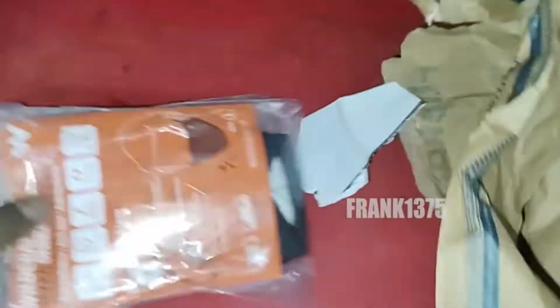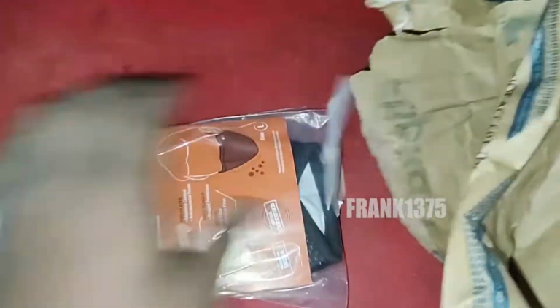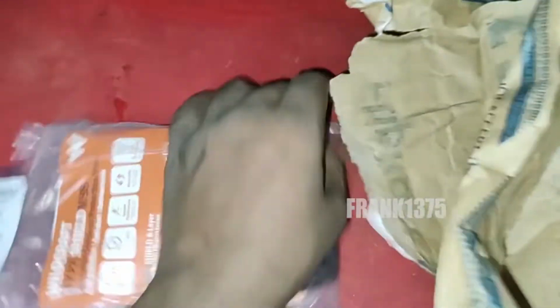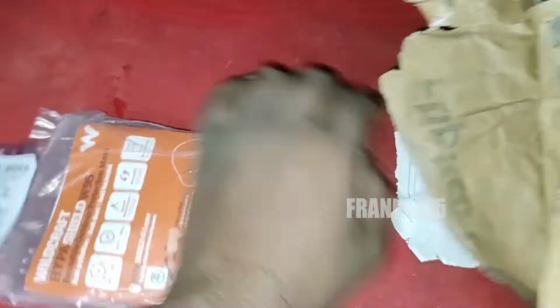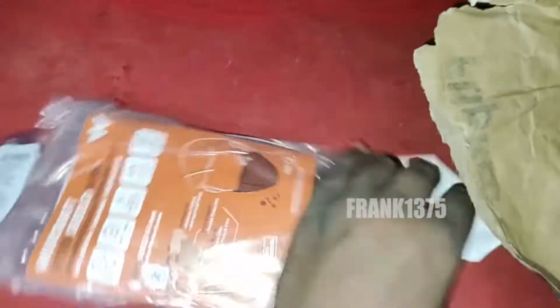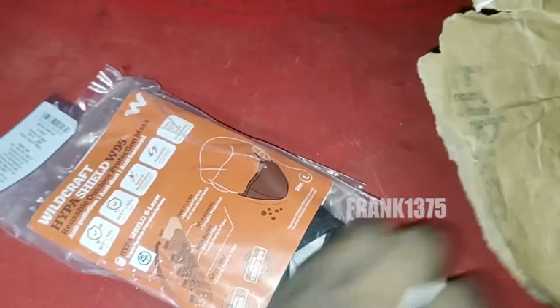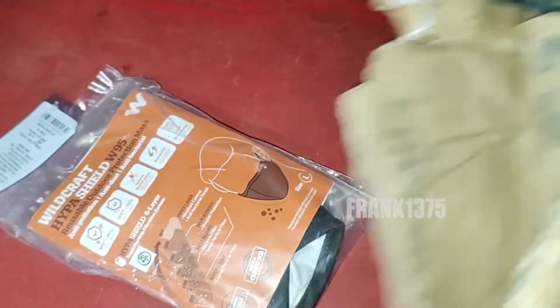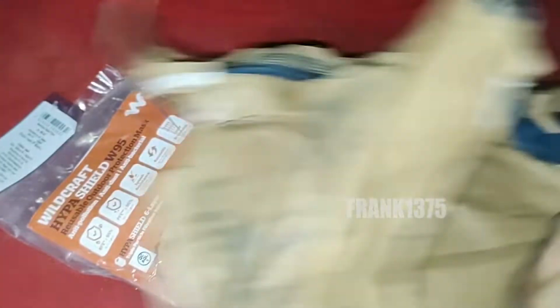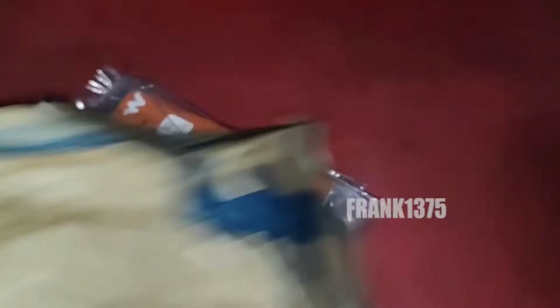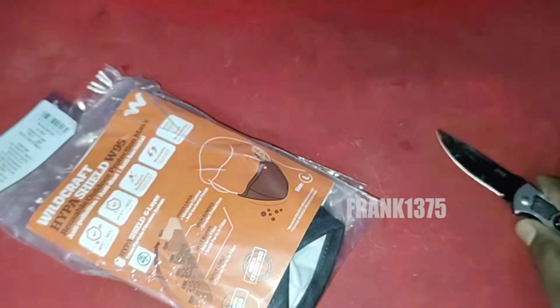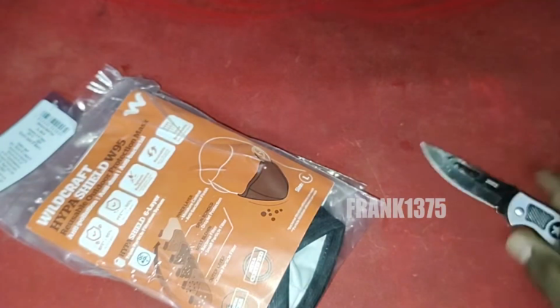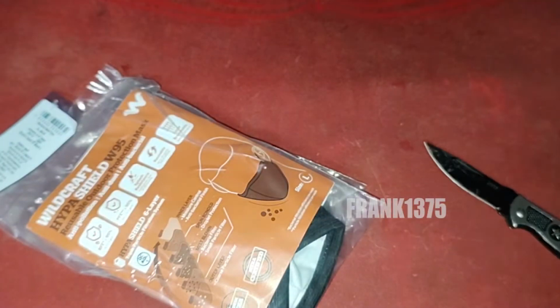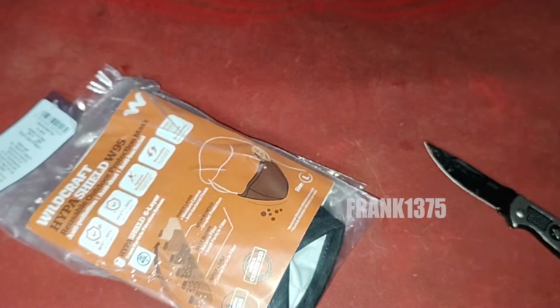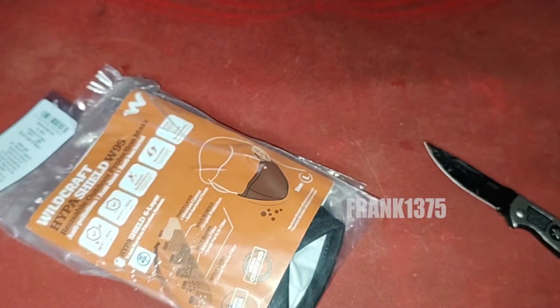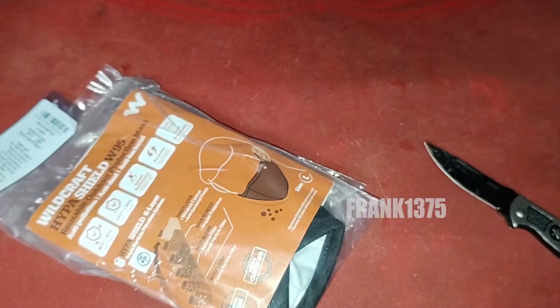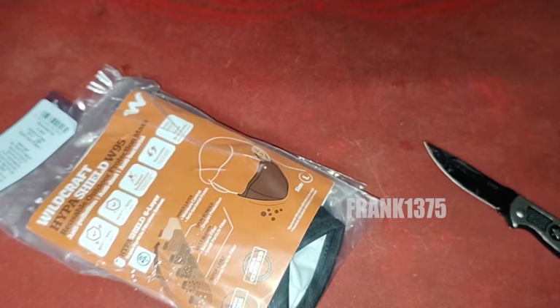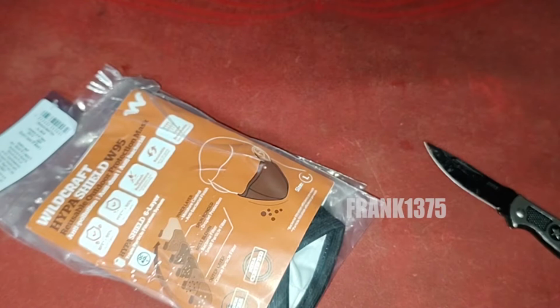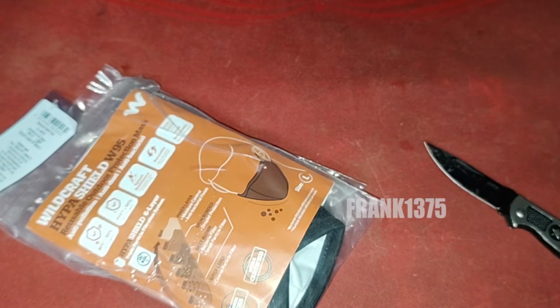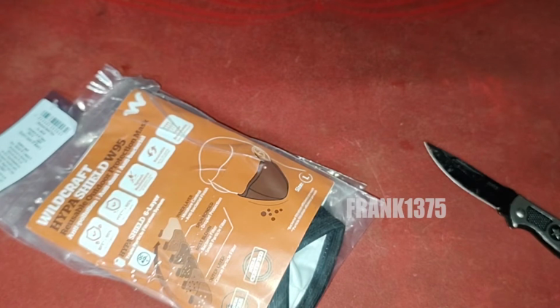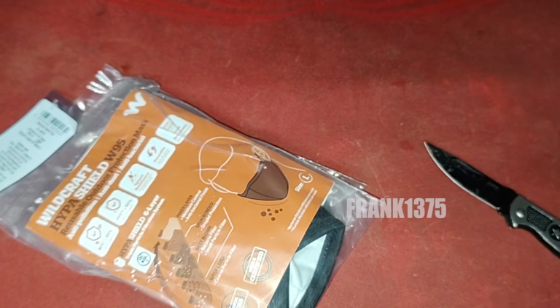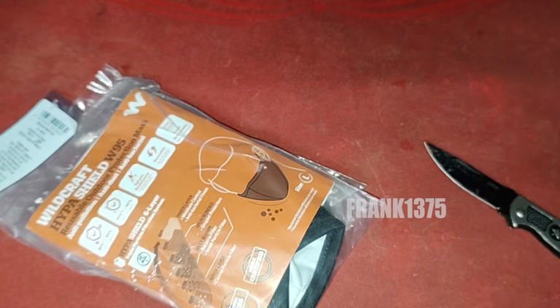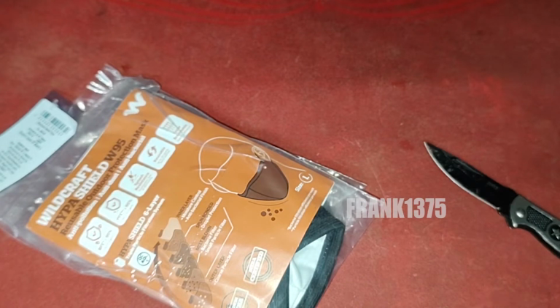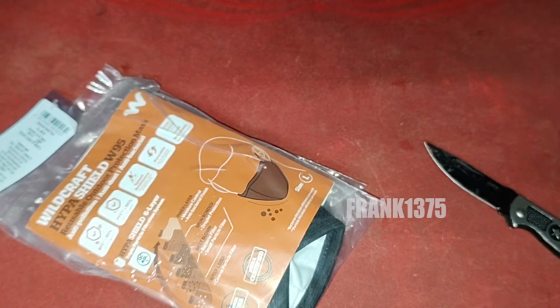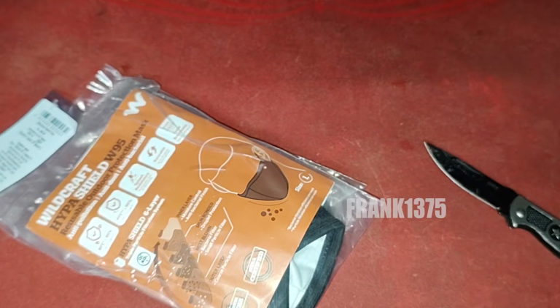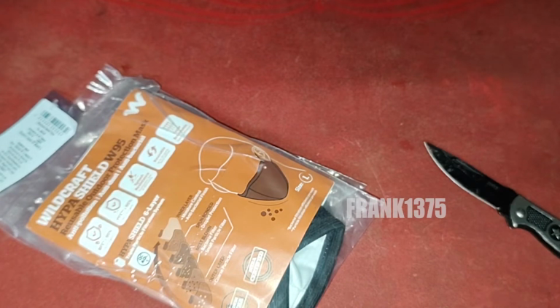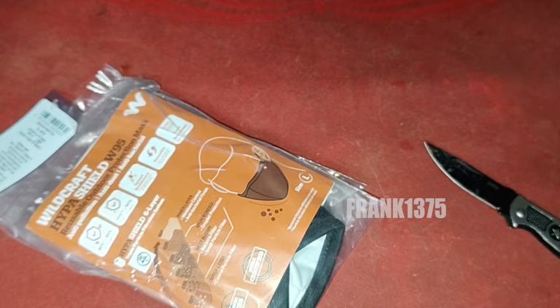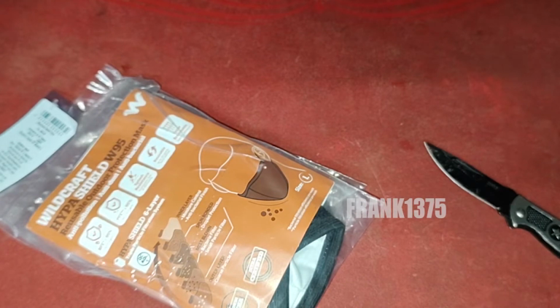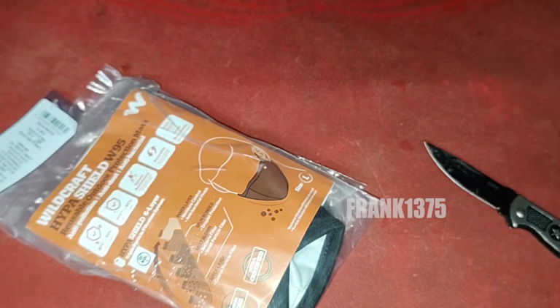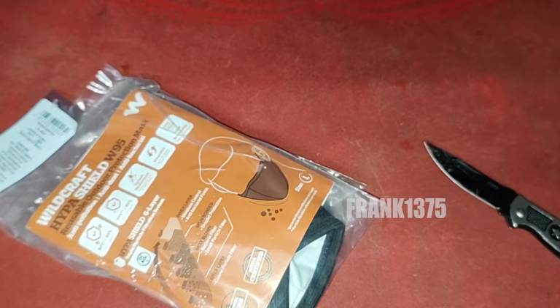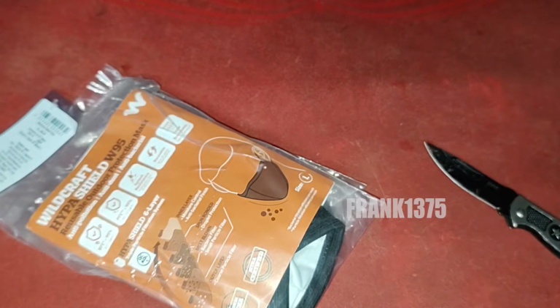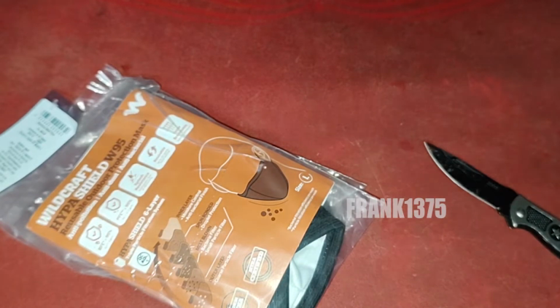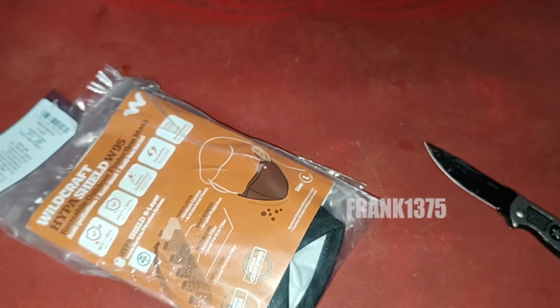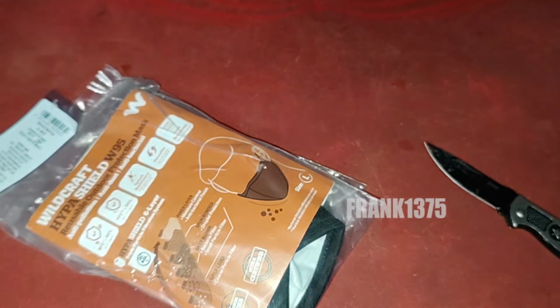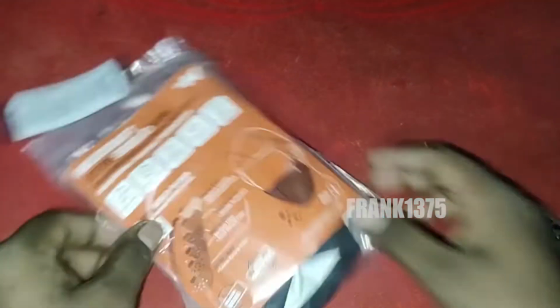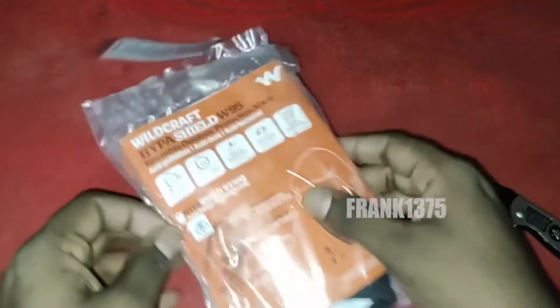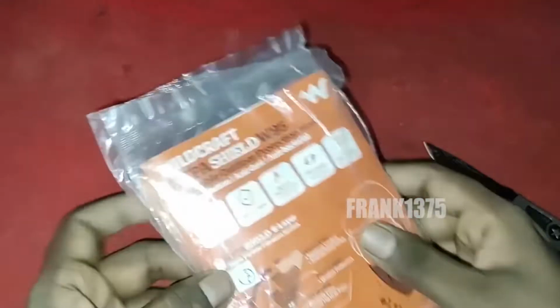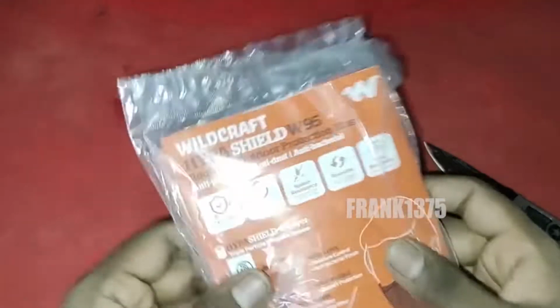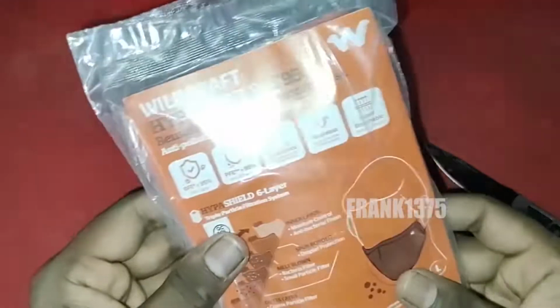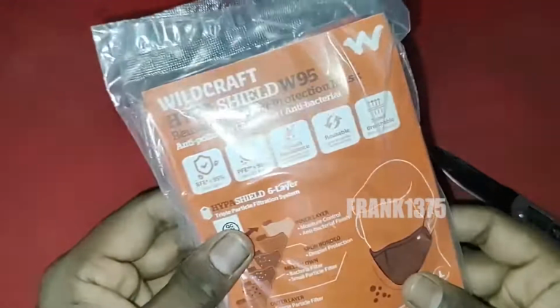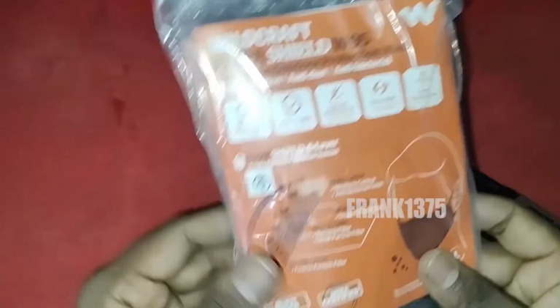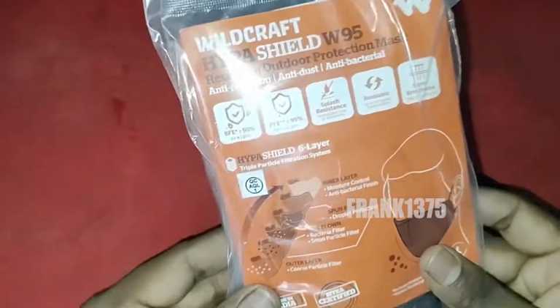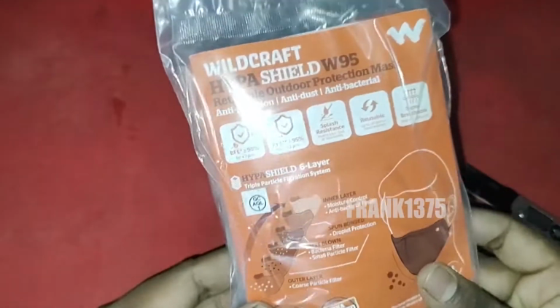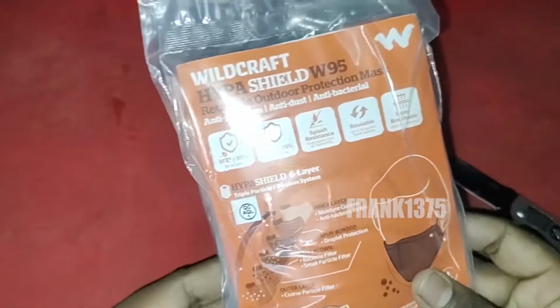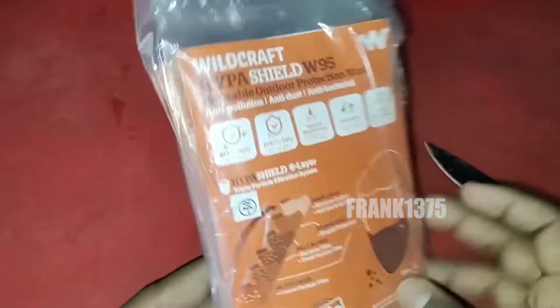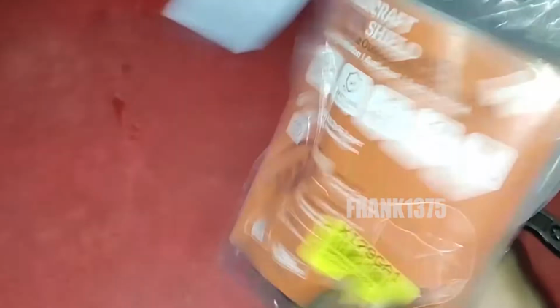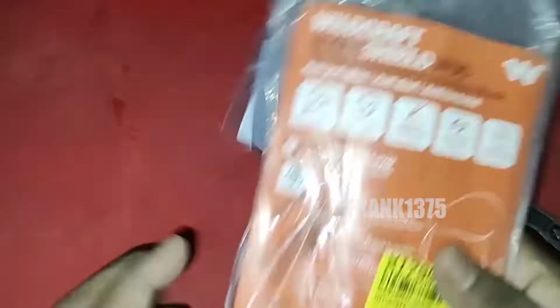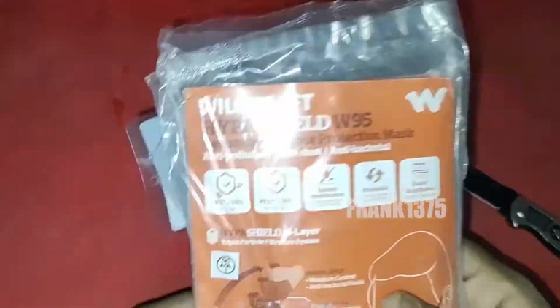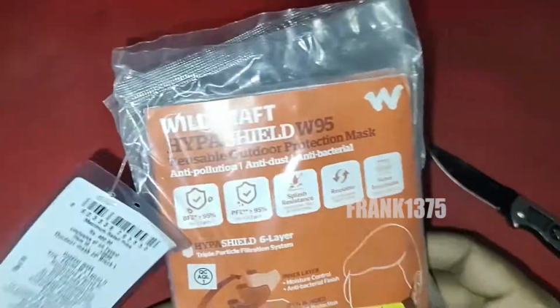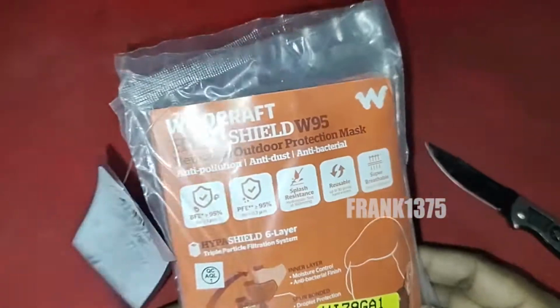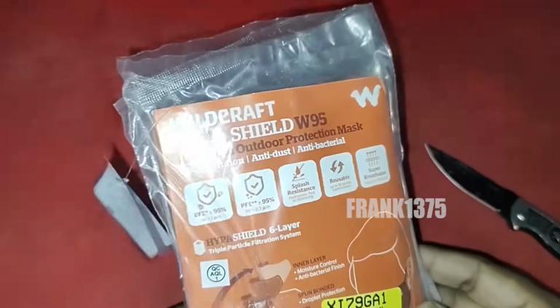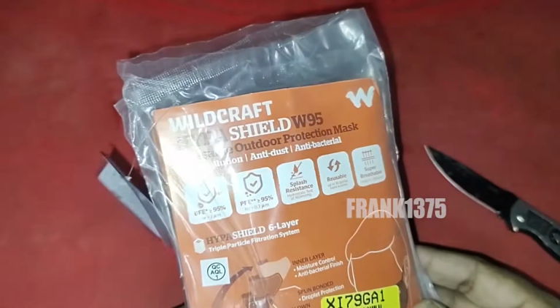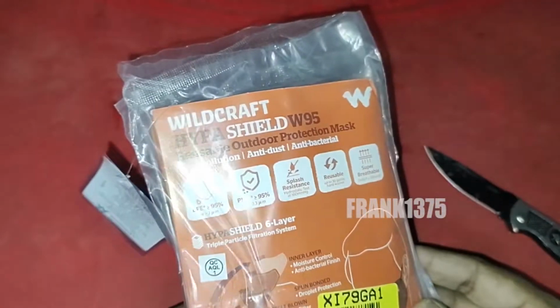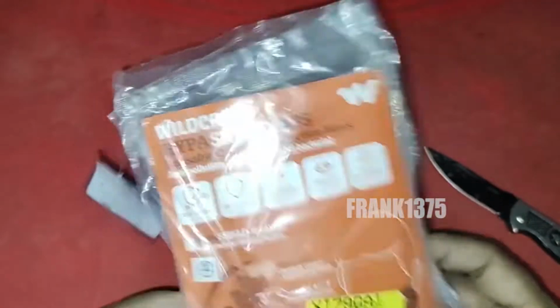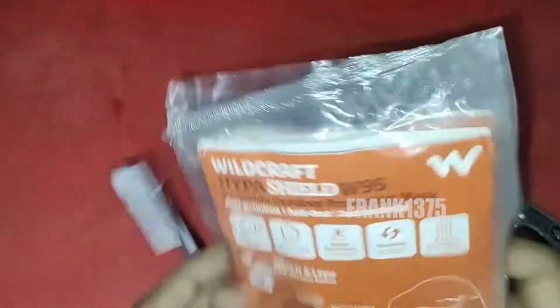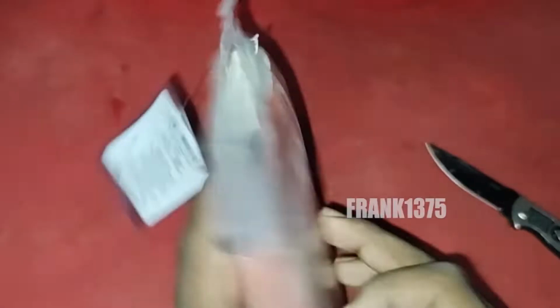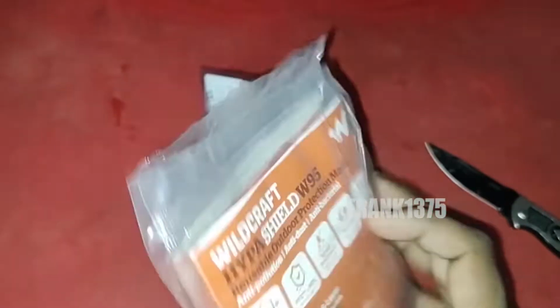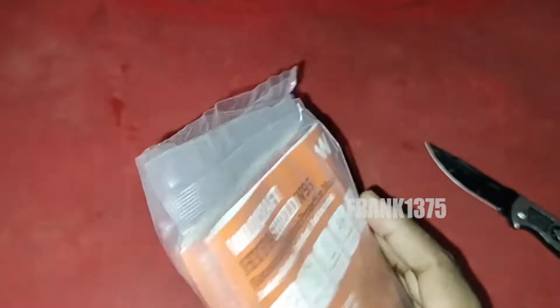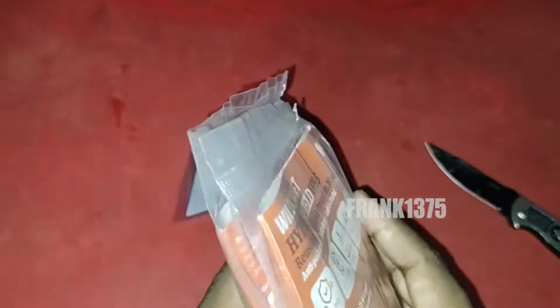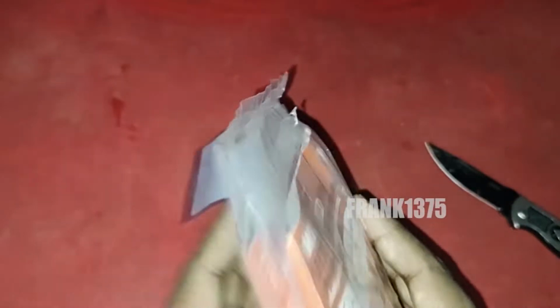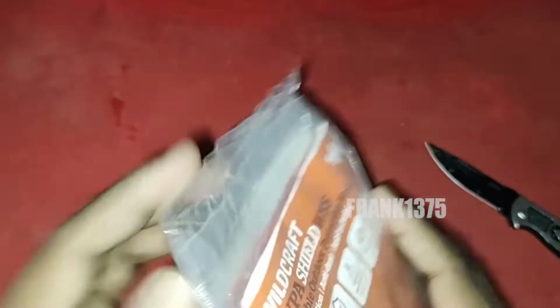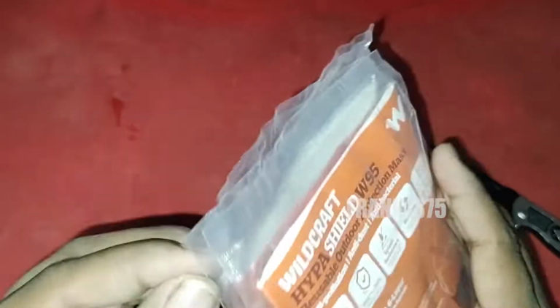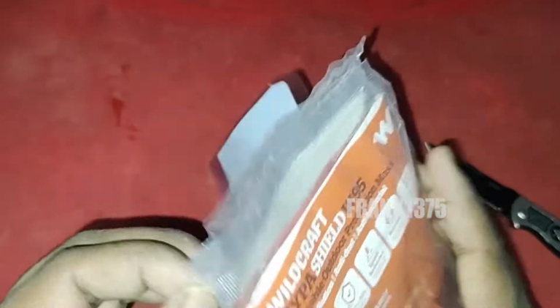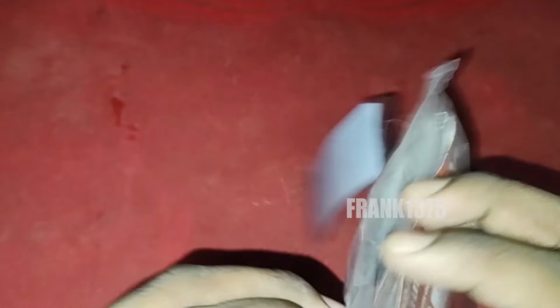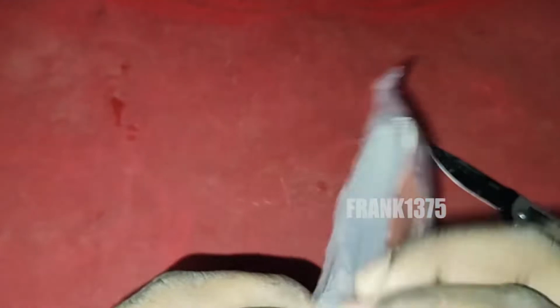We can get this face mask in a combo pack — that means inside the pack we get two different face masks. It is a reusable product.